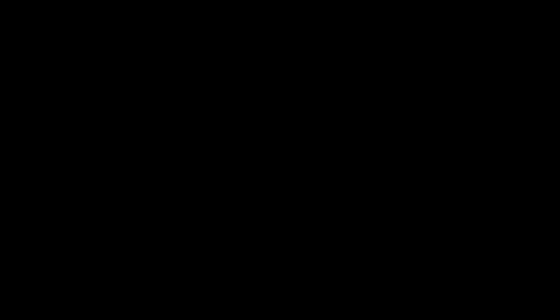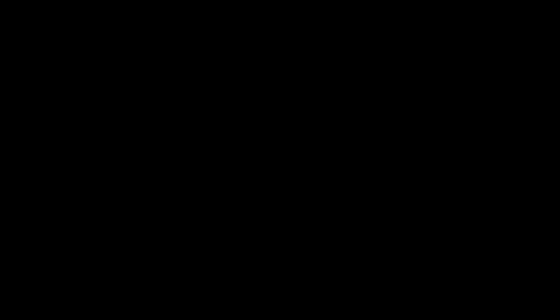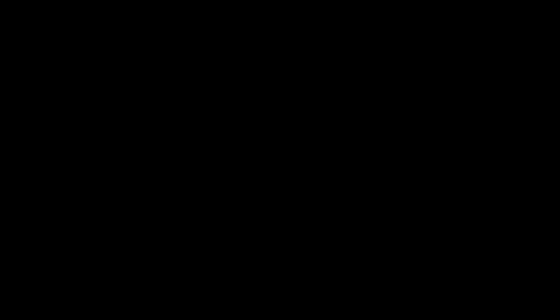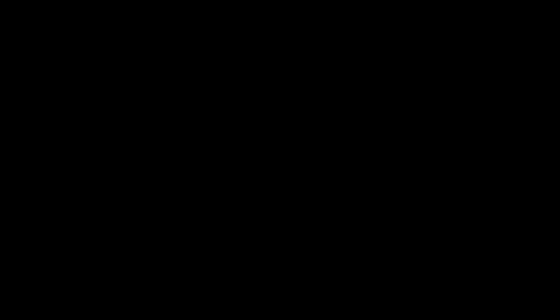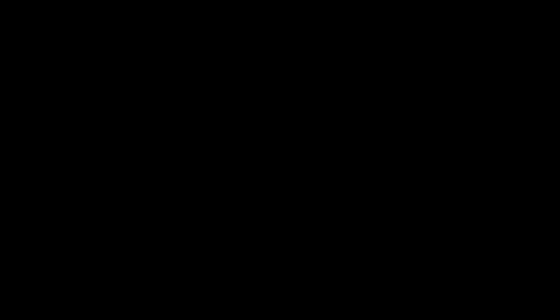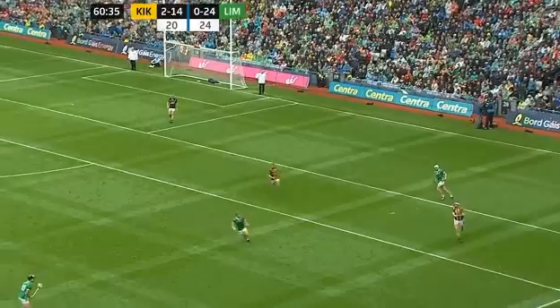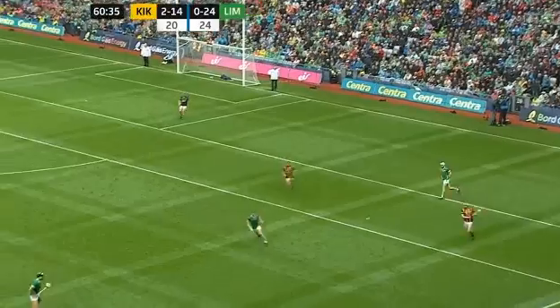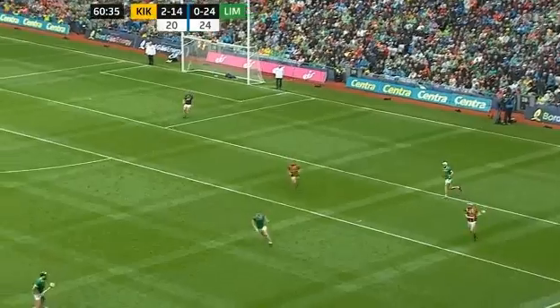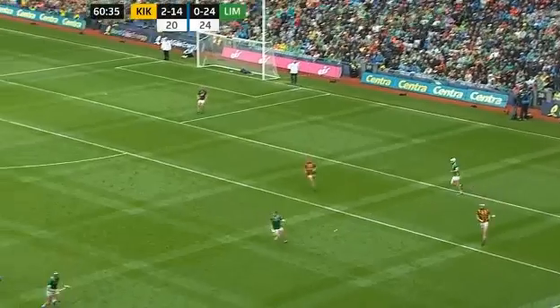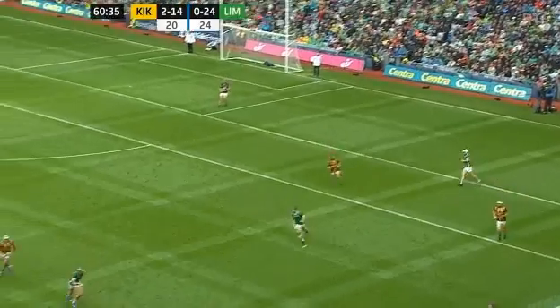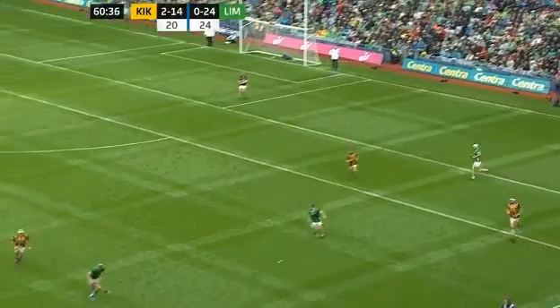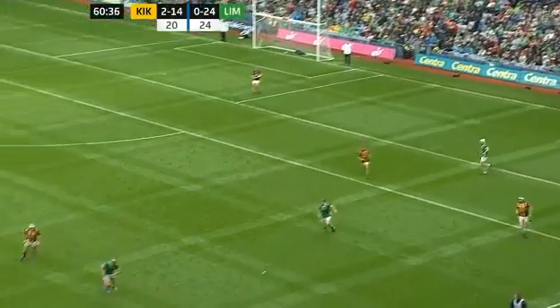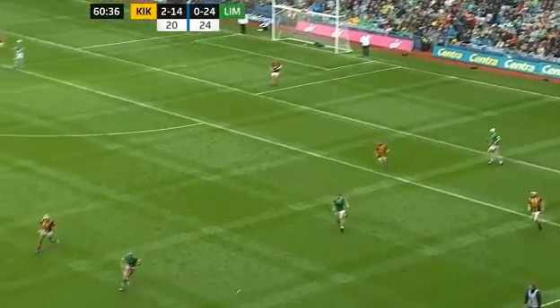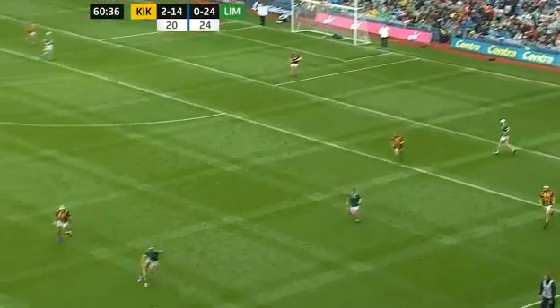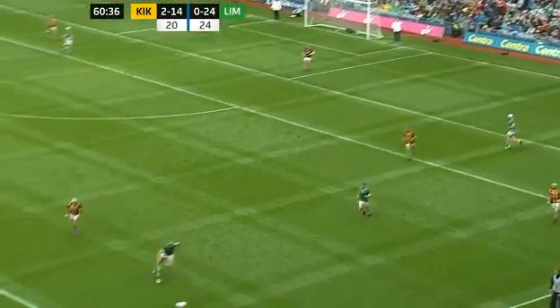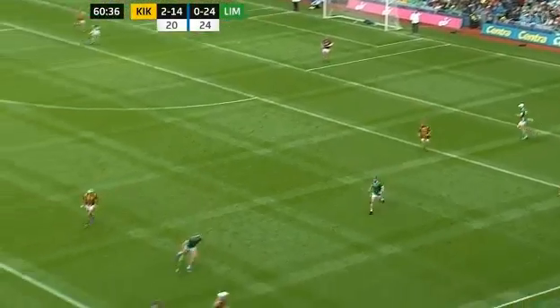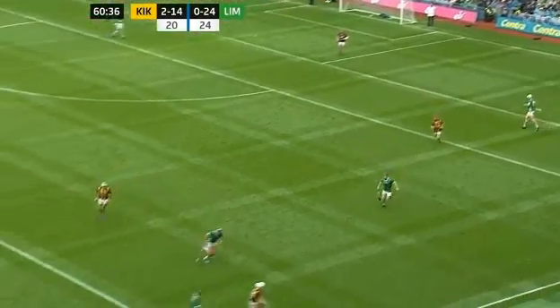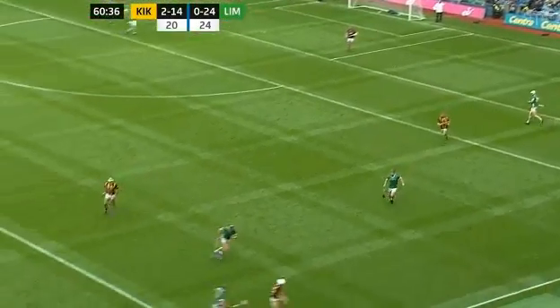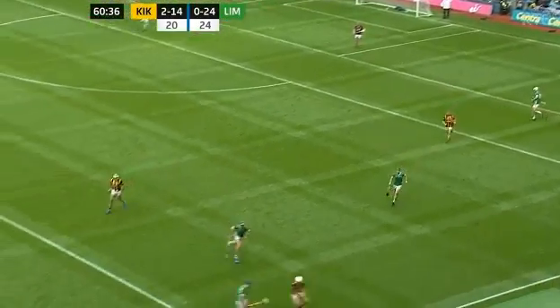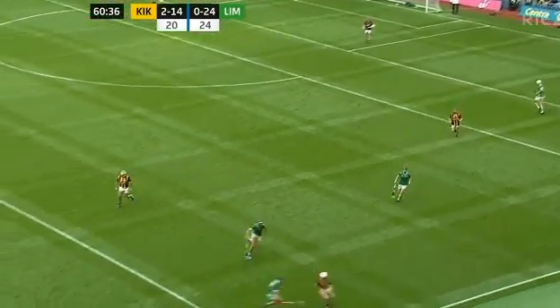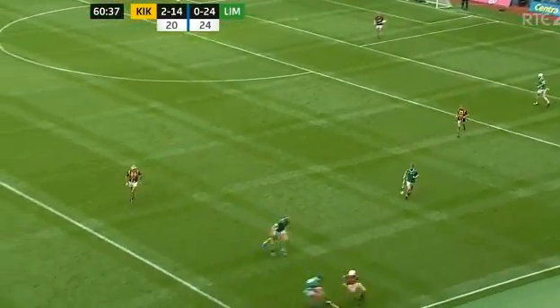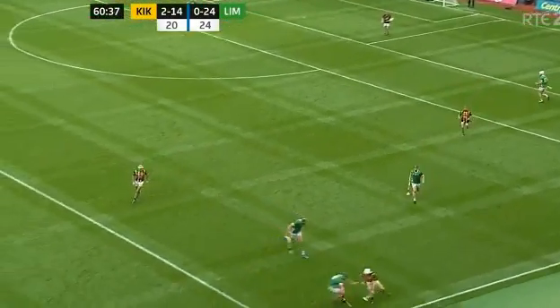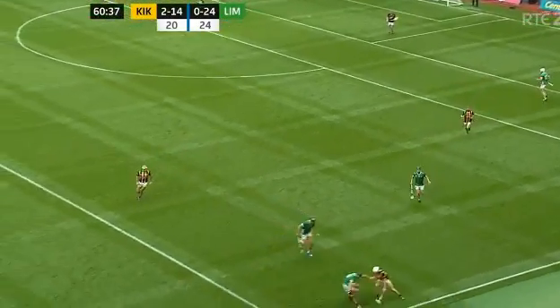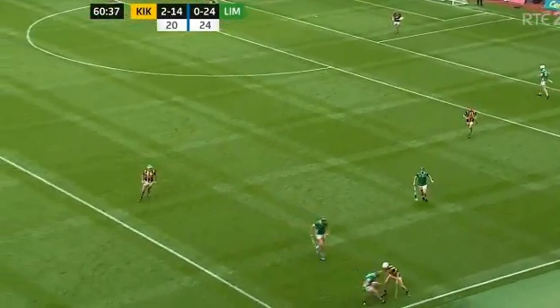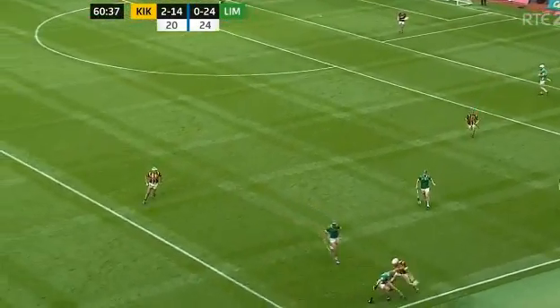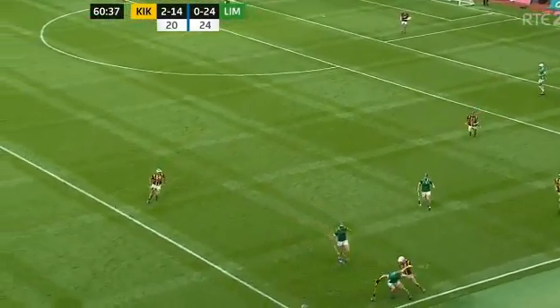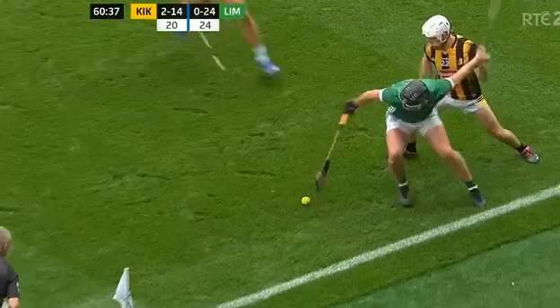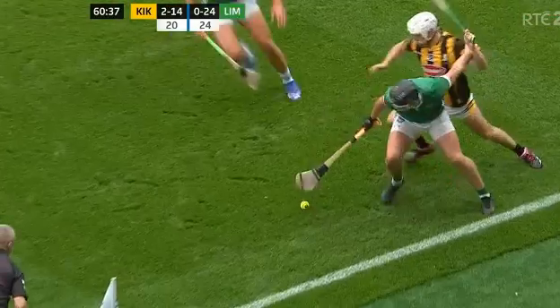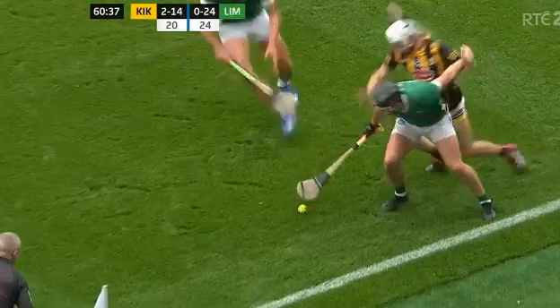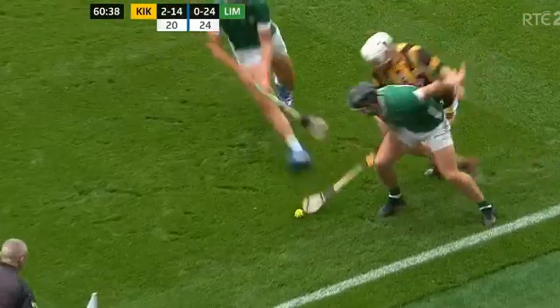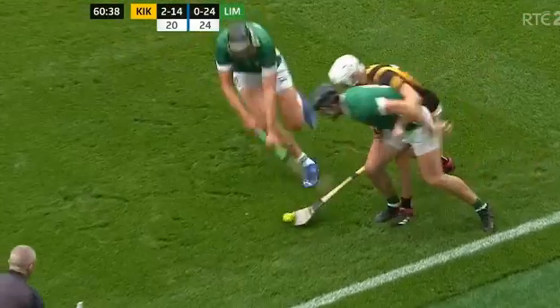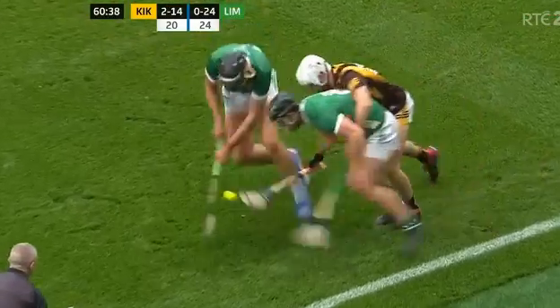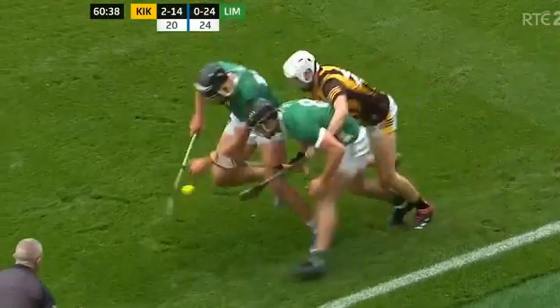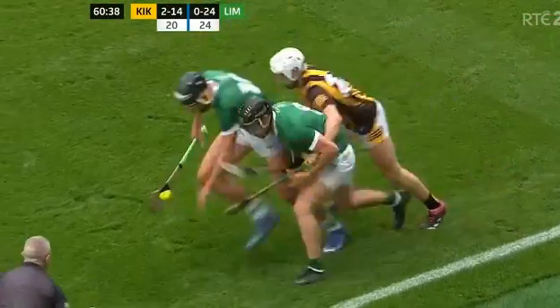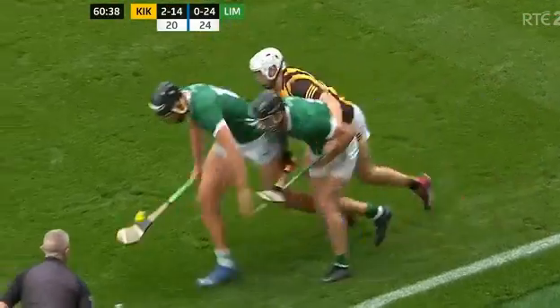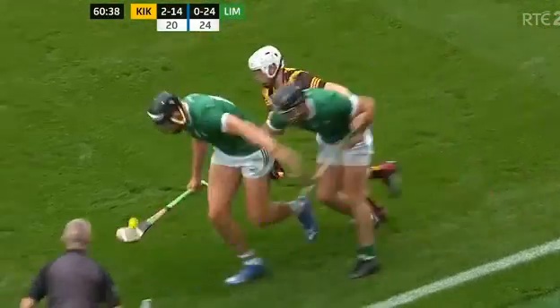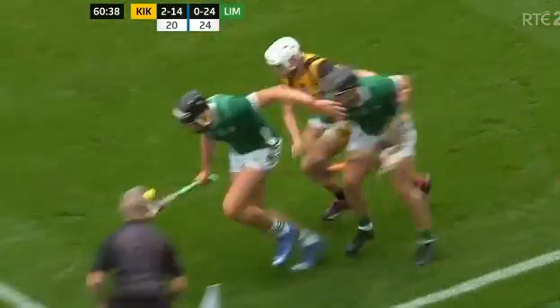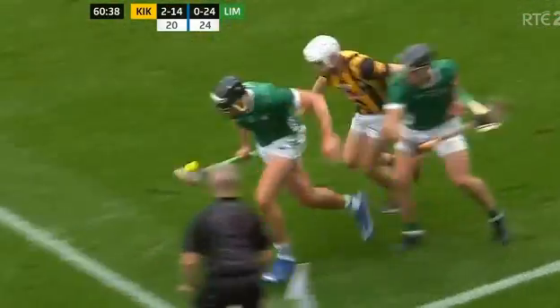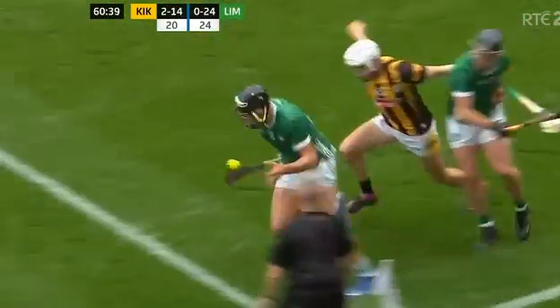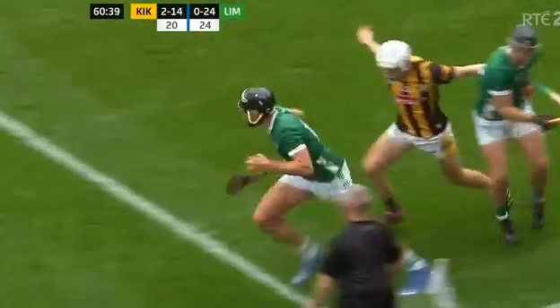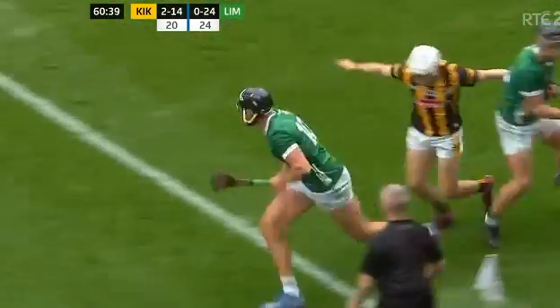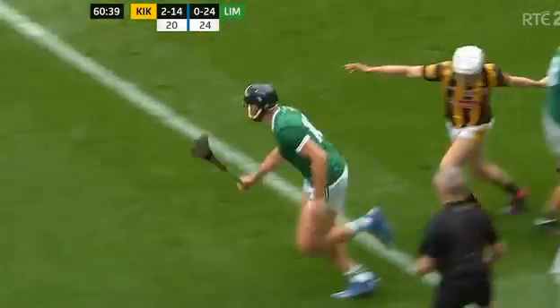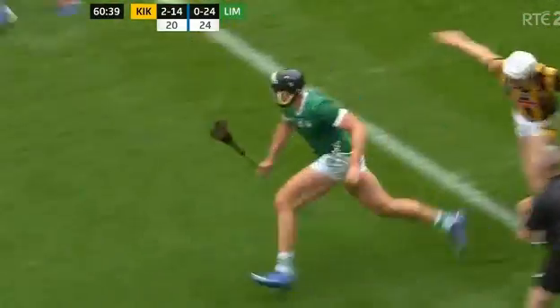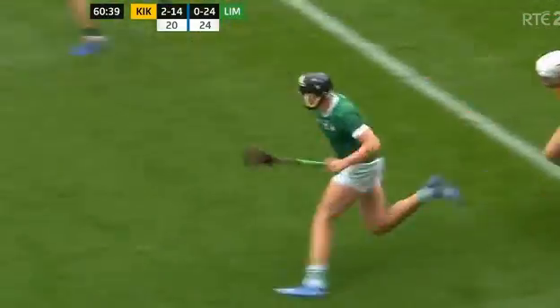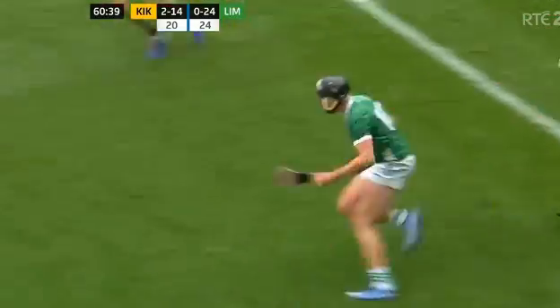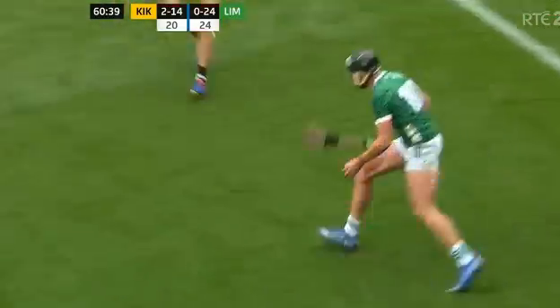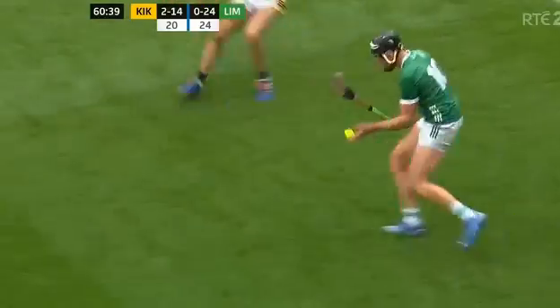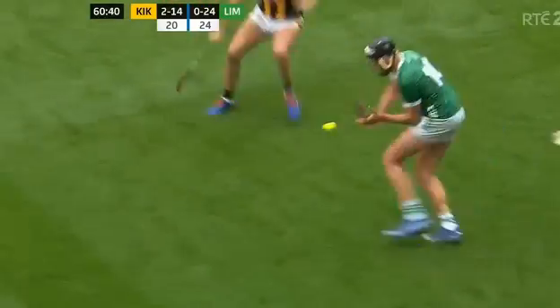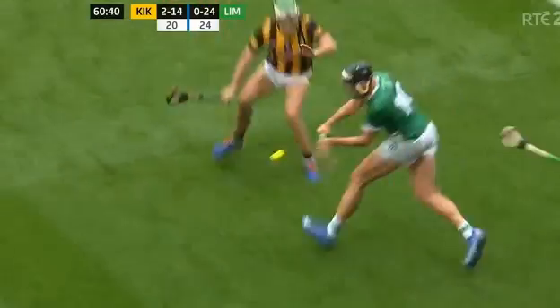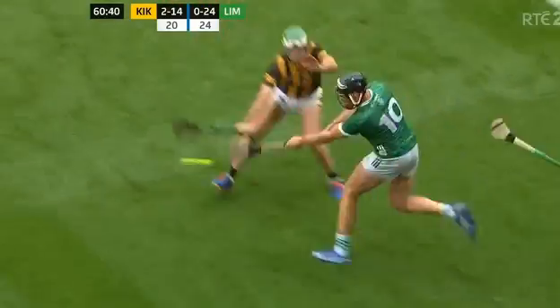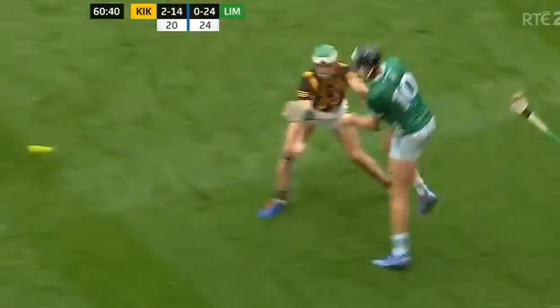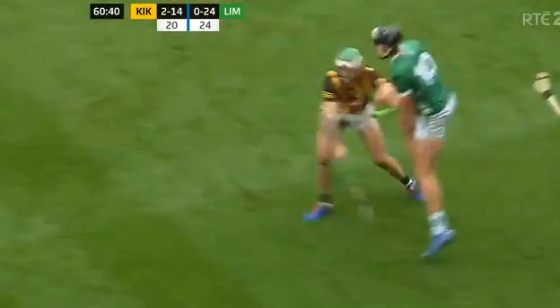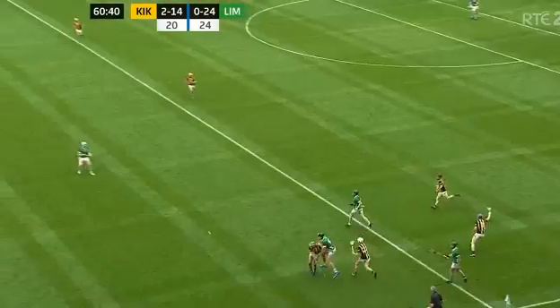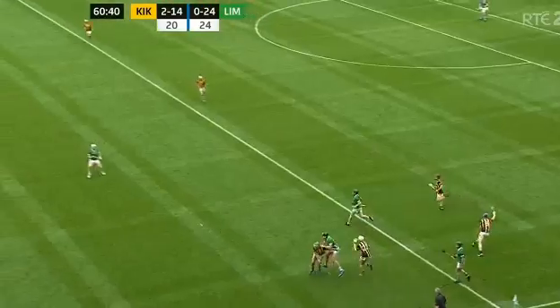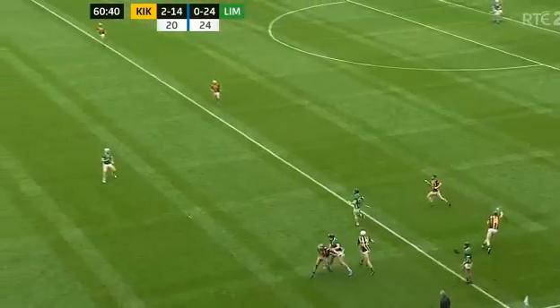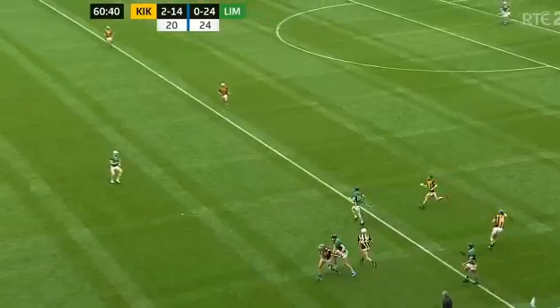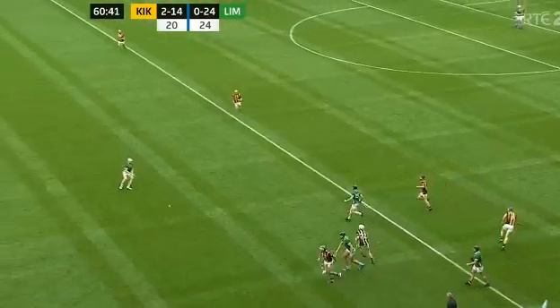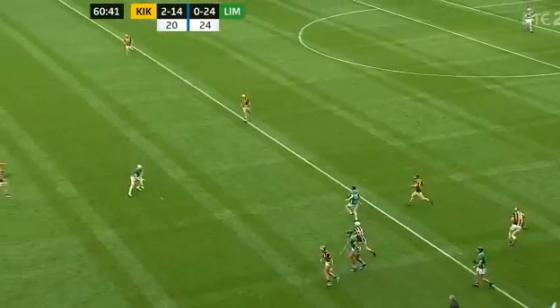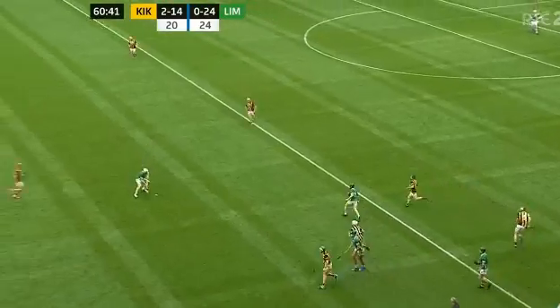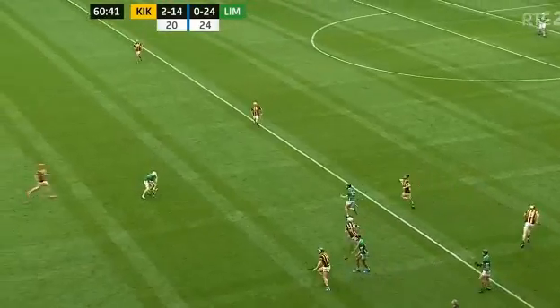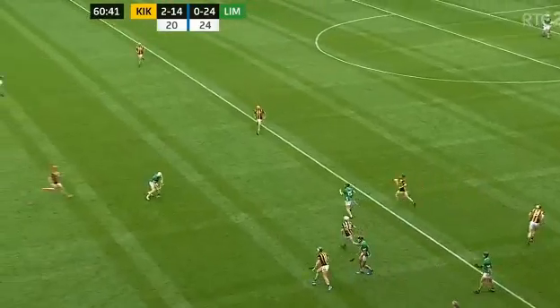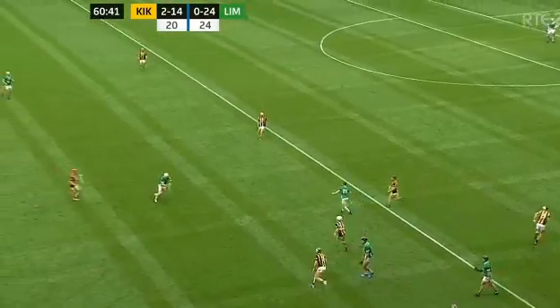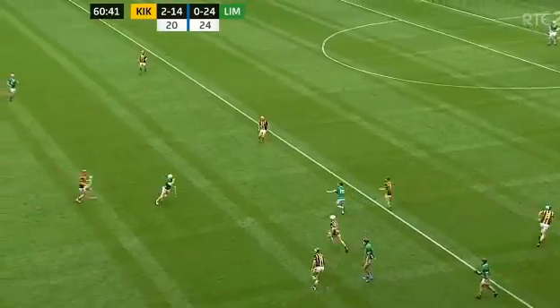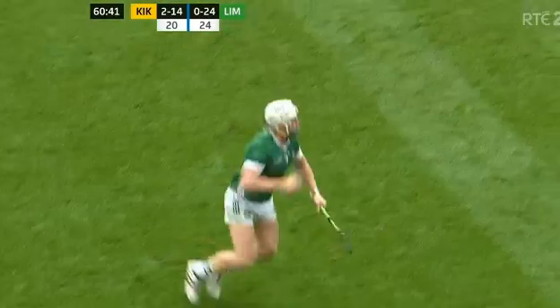Hugh Lawler did well to get away from that, but Kilkenny just can't get the ball up the field nowadays. When they do, they're dangerous, but they're losing too much possession on their own half-back line.